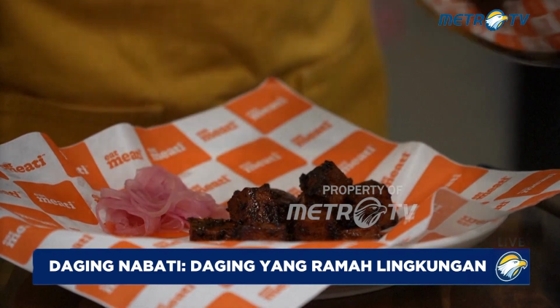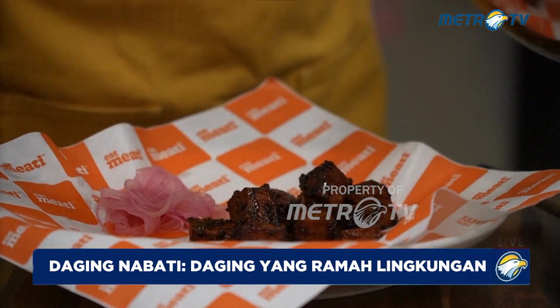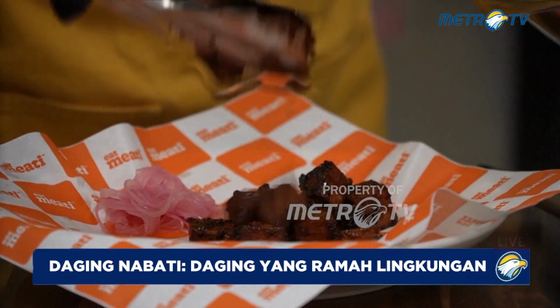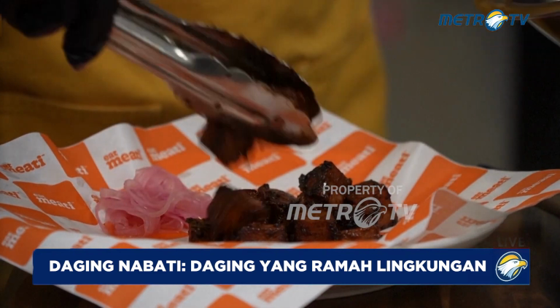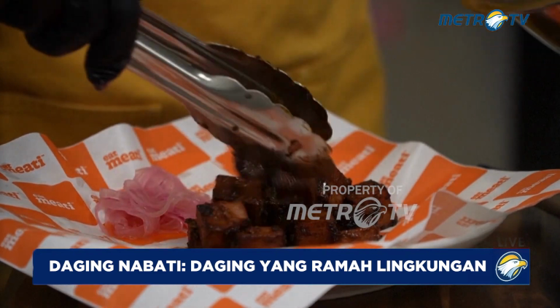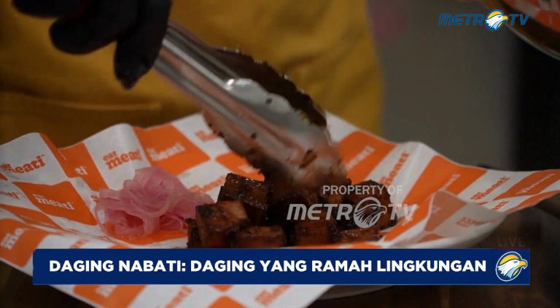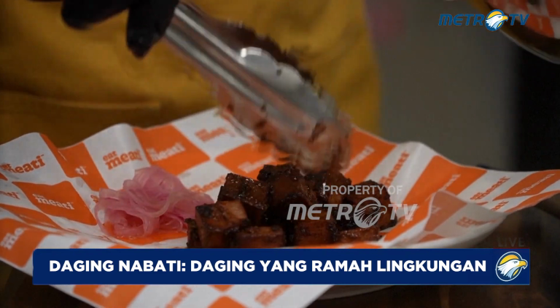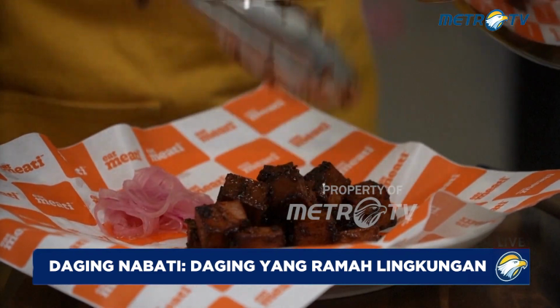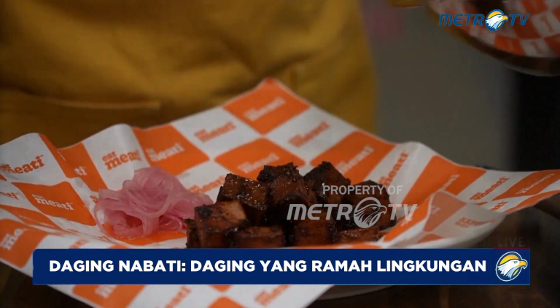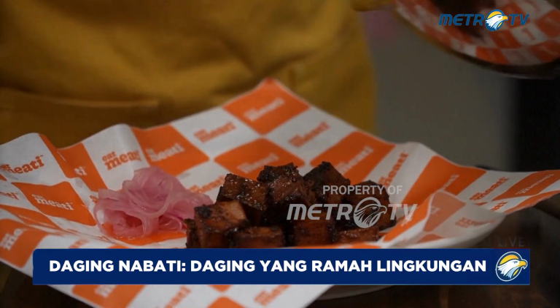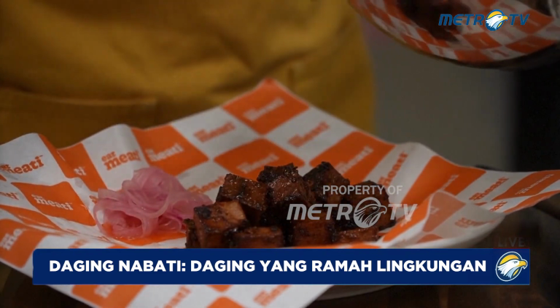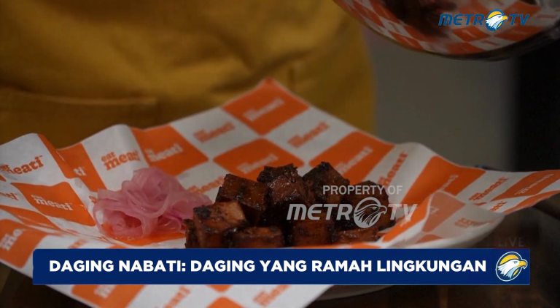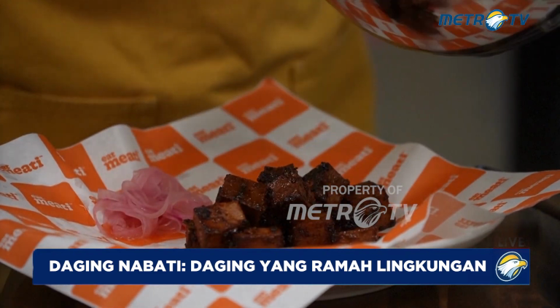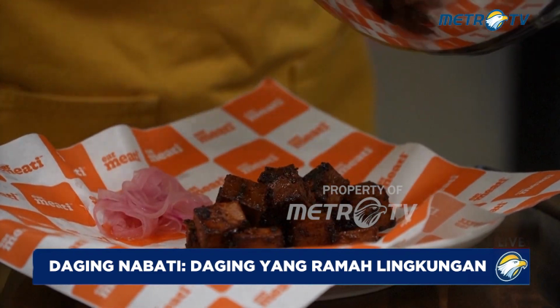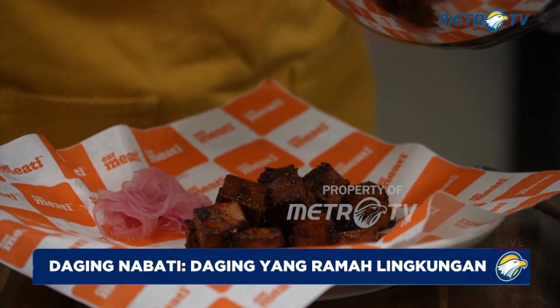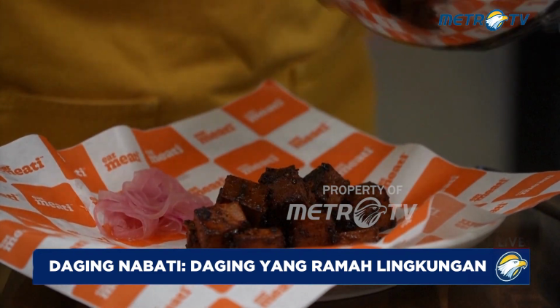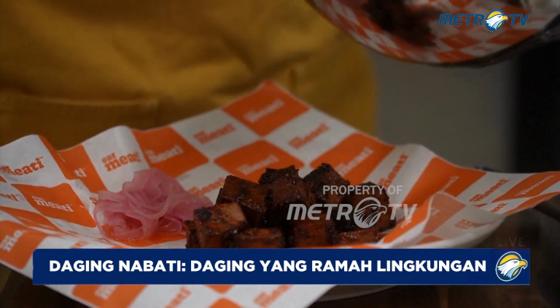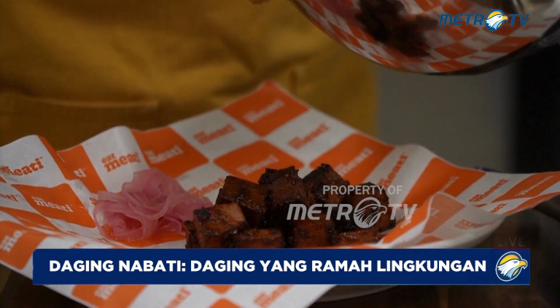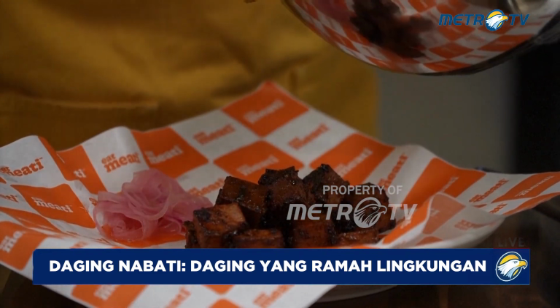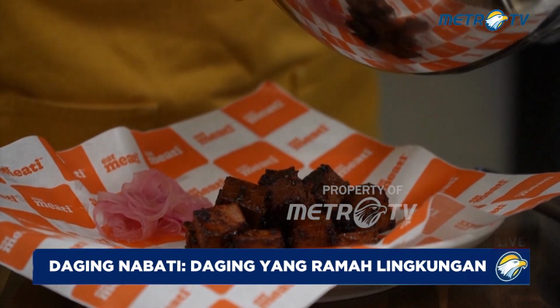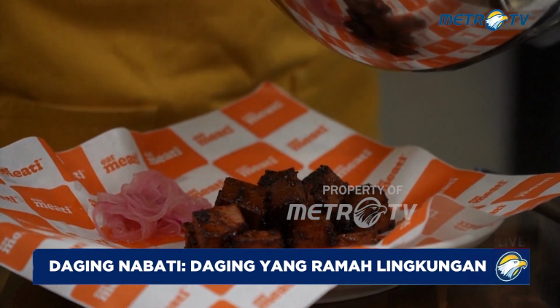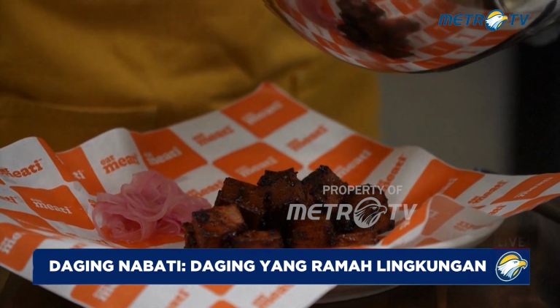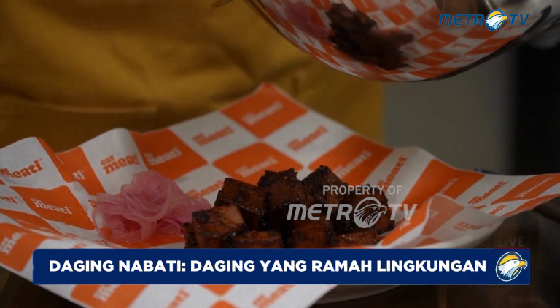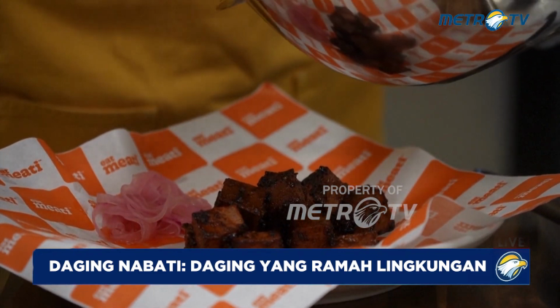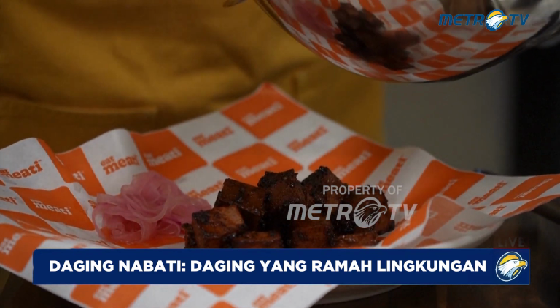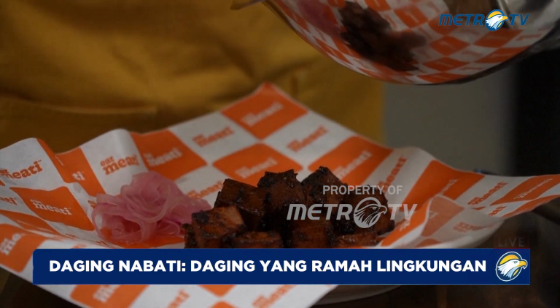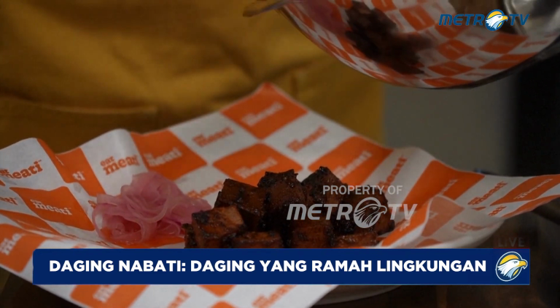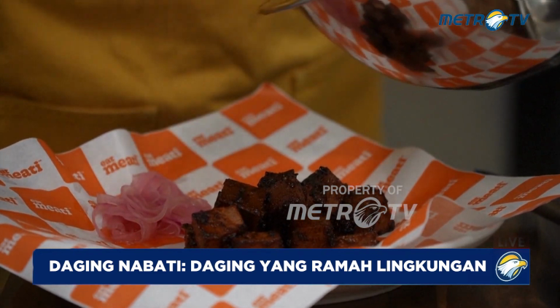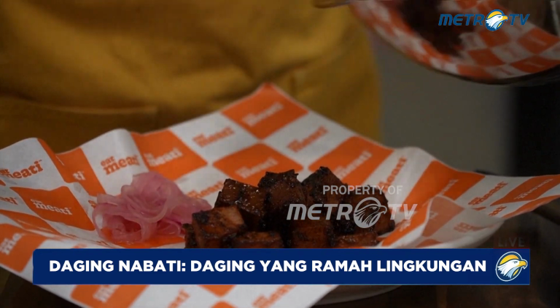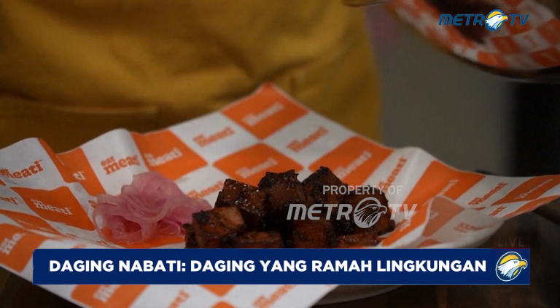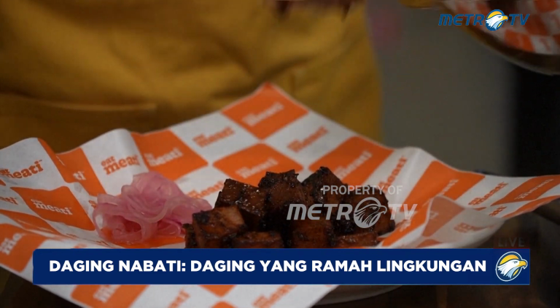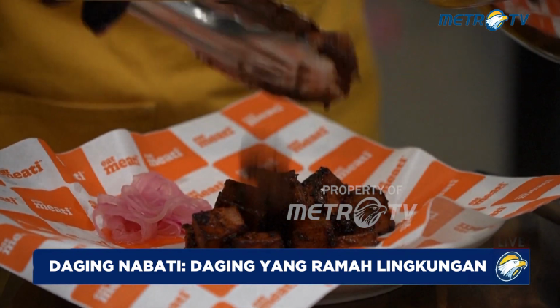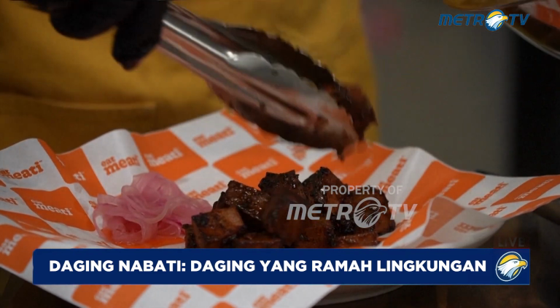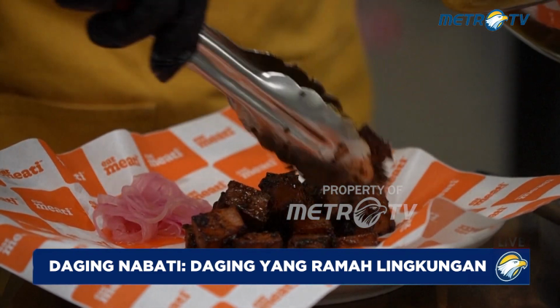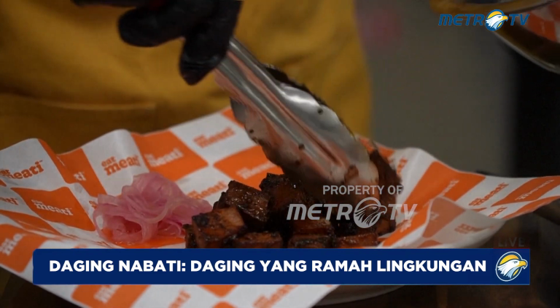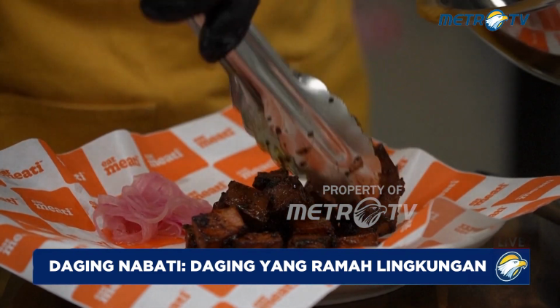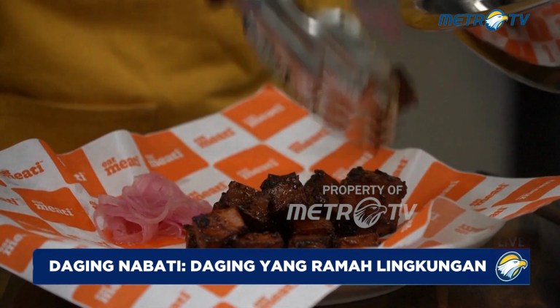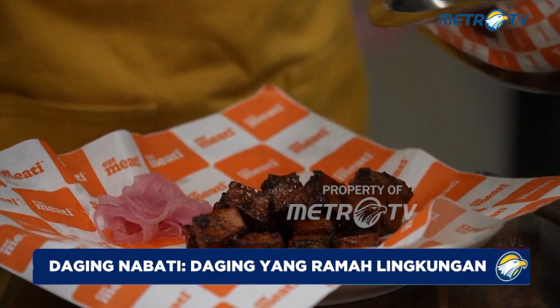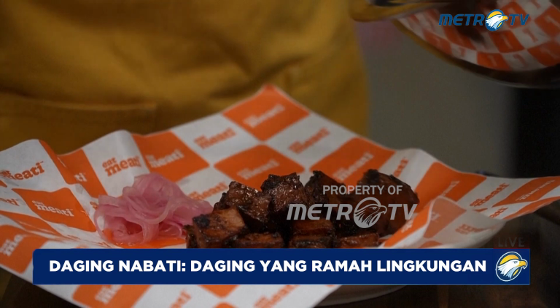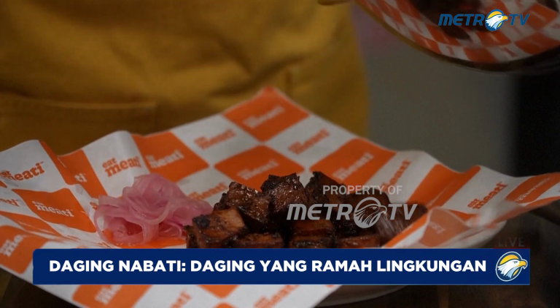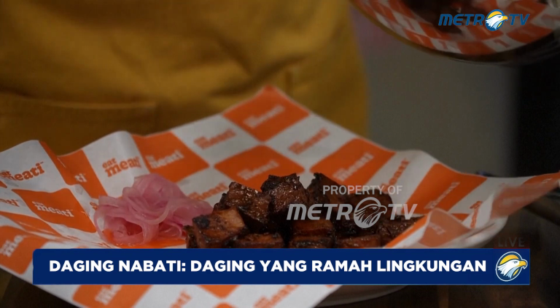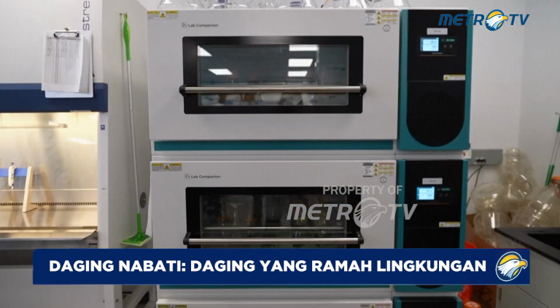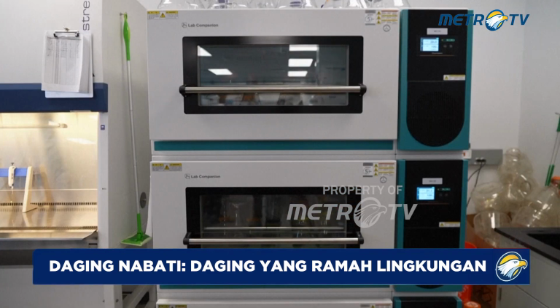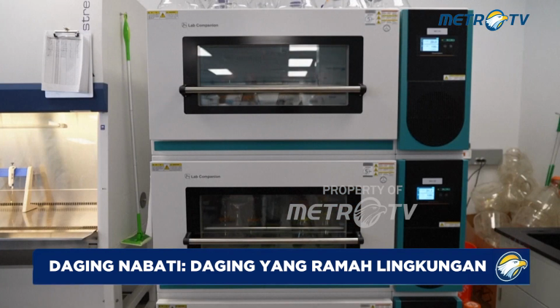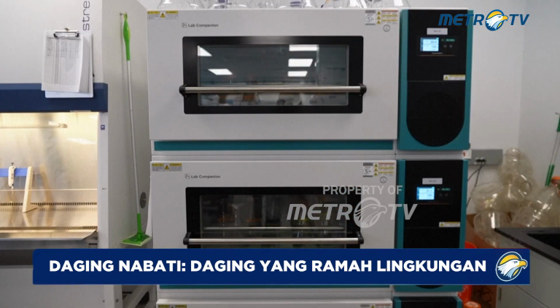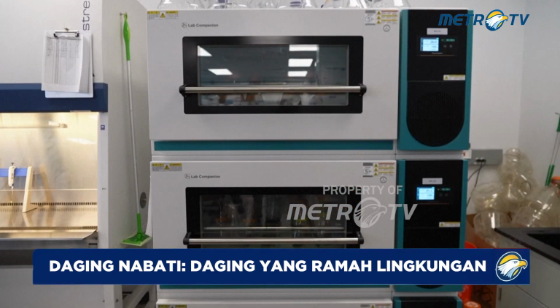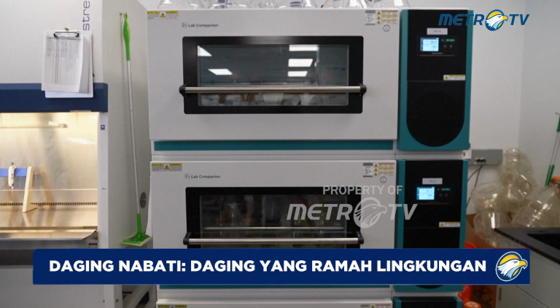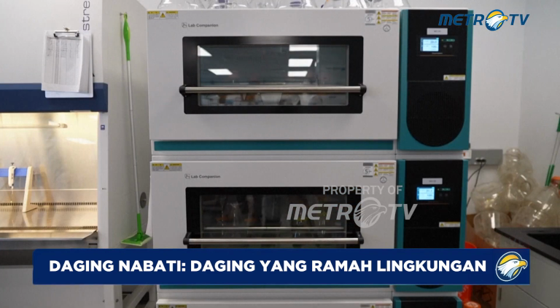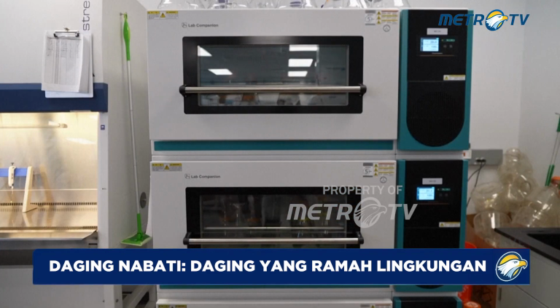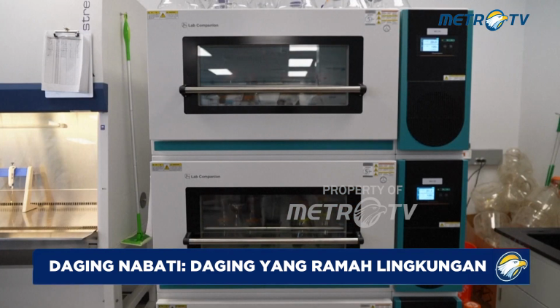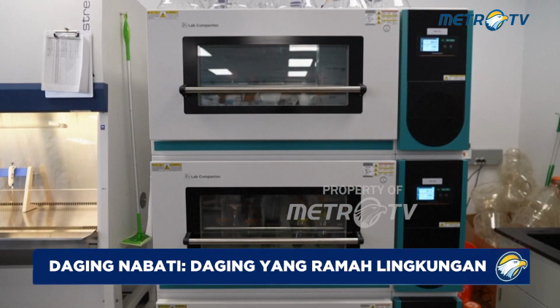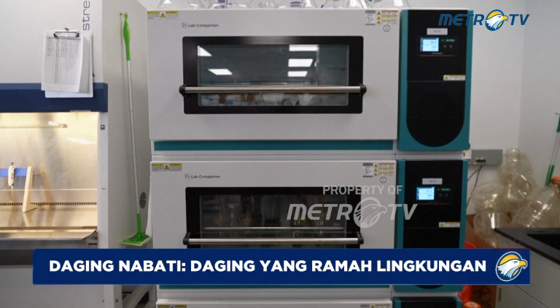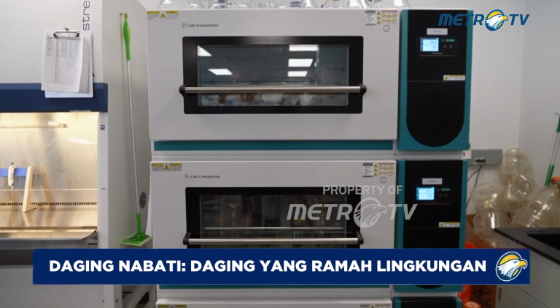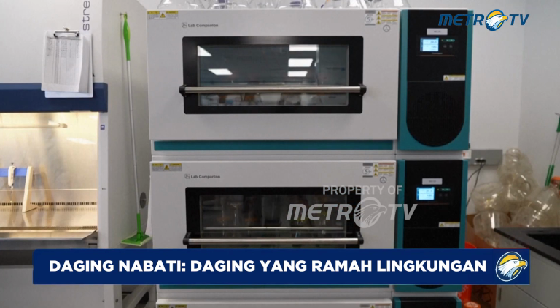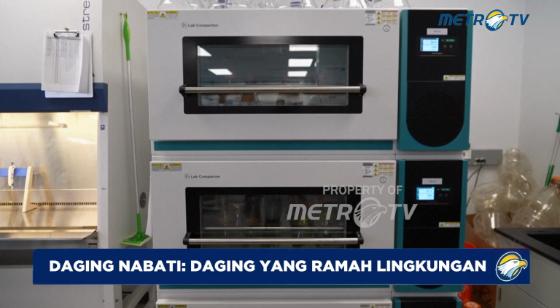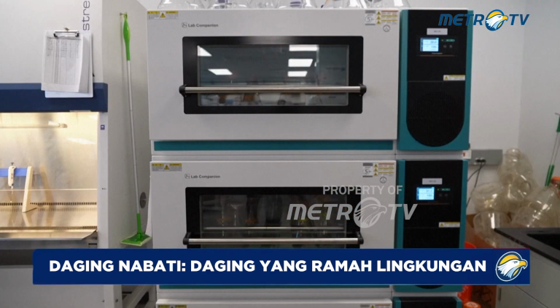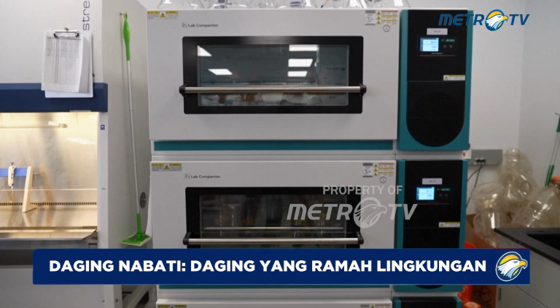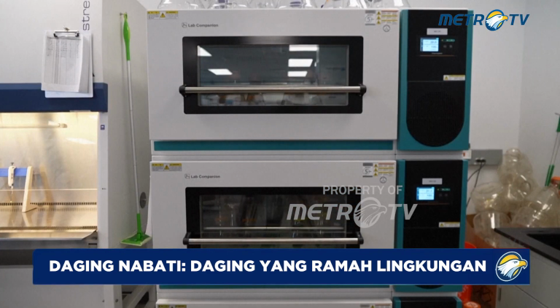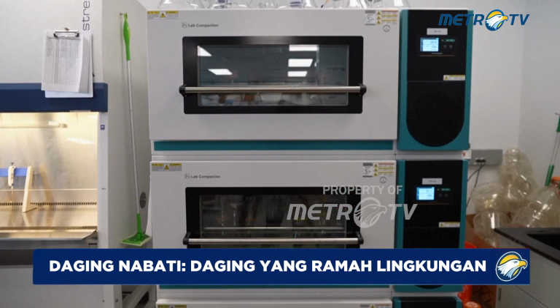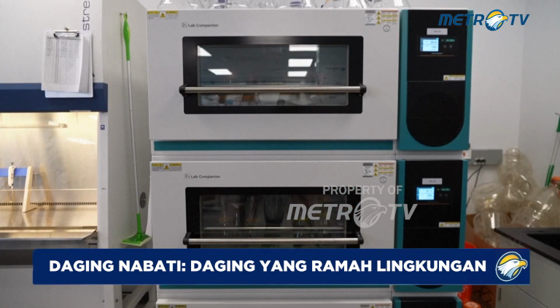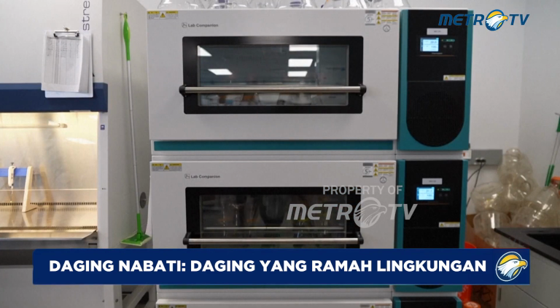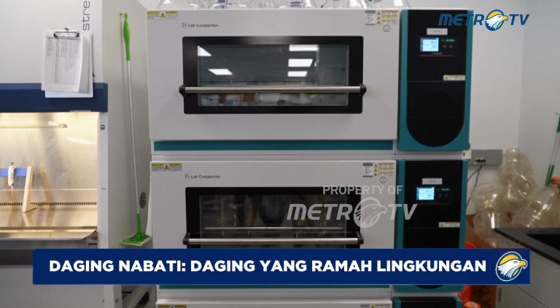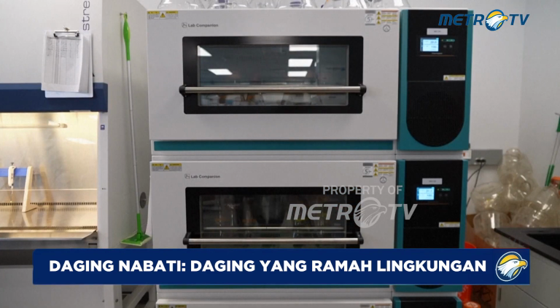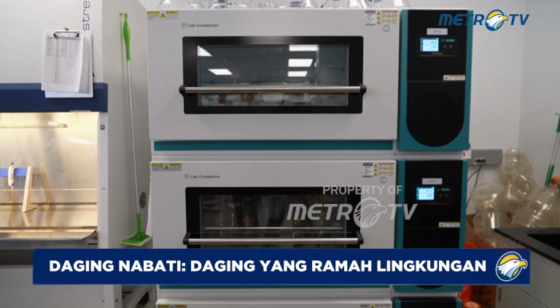These burnt ends are currently on Charlie McKinnon's menu. It's a really interesting process.